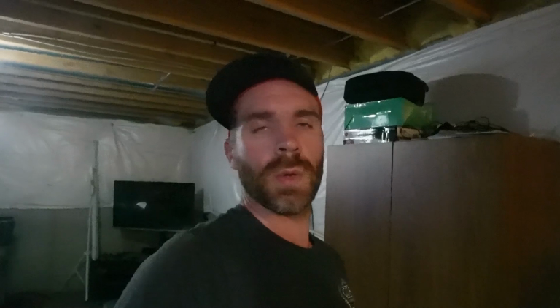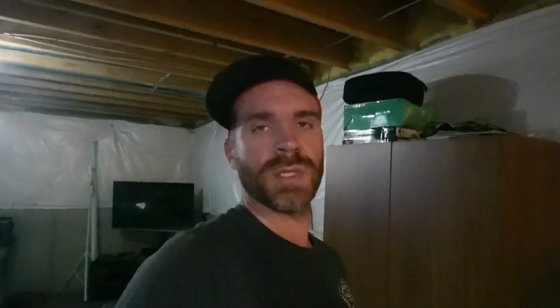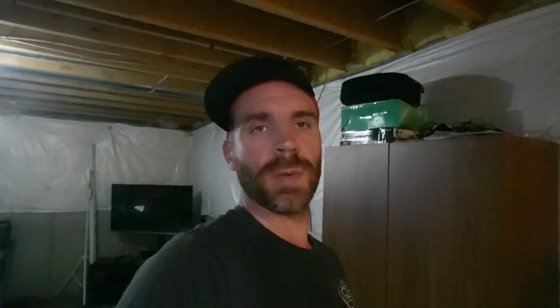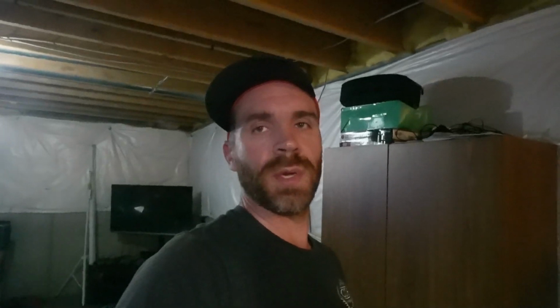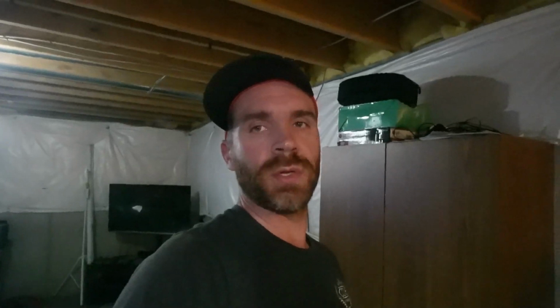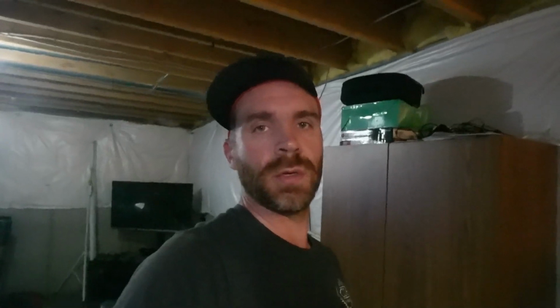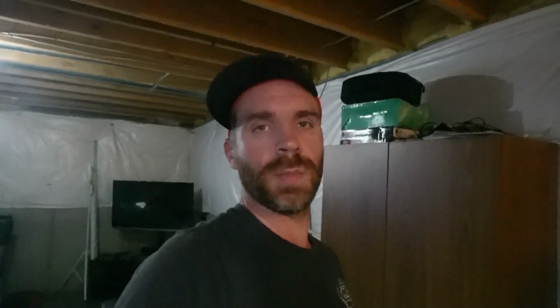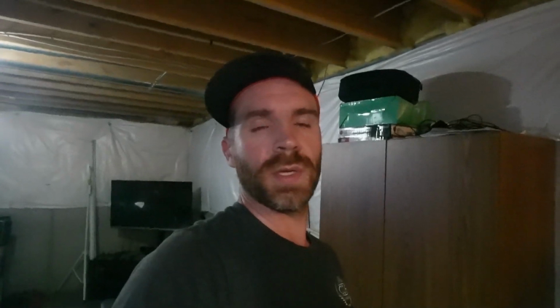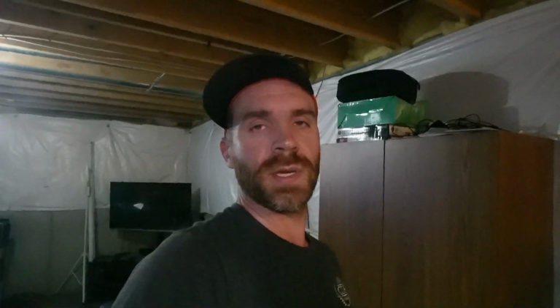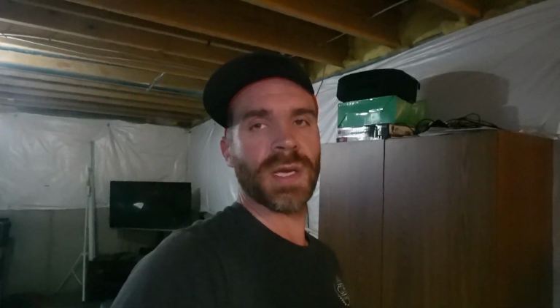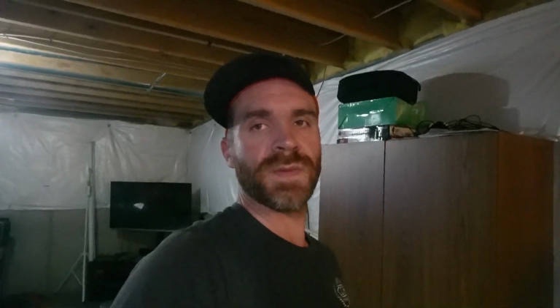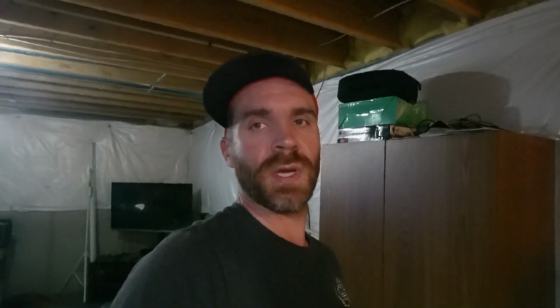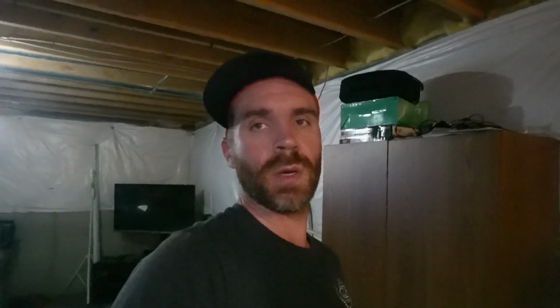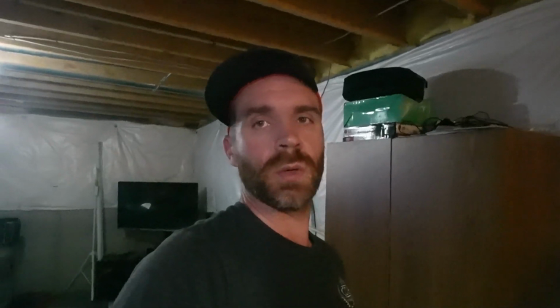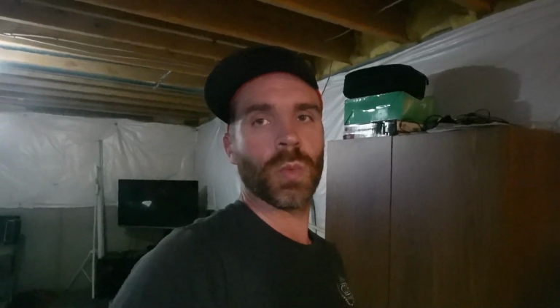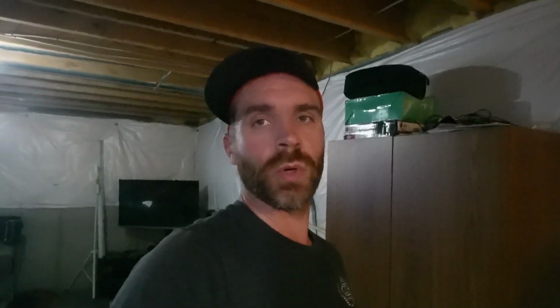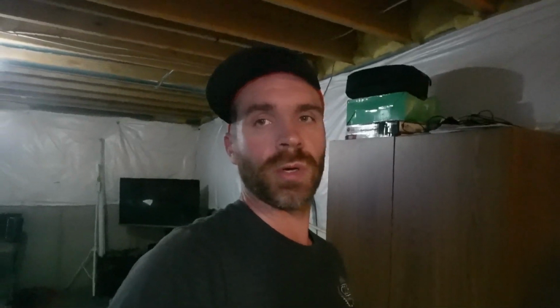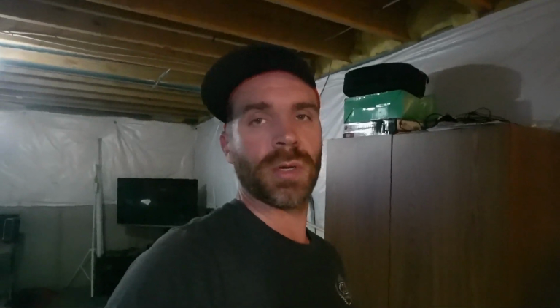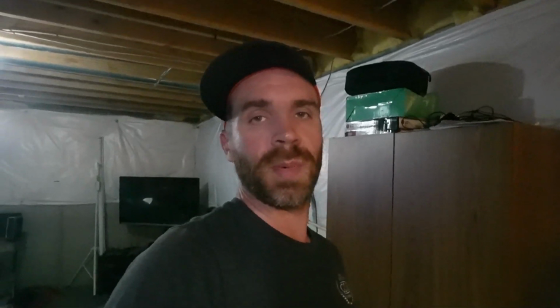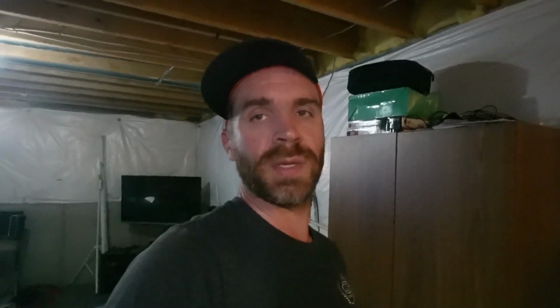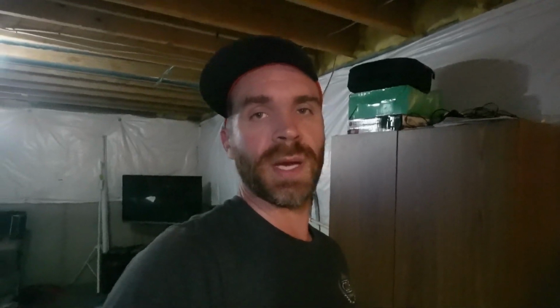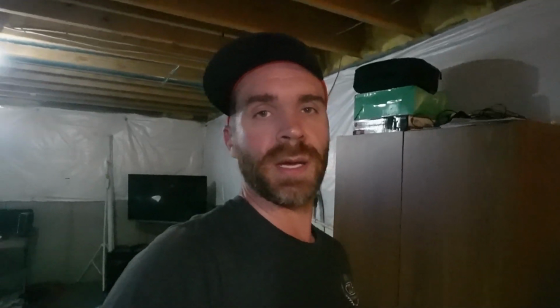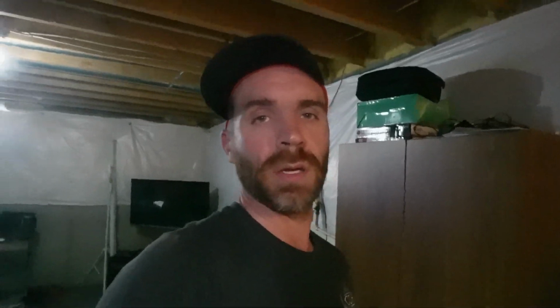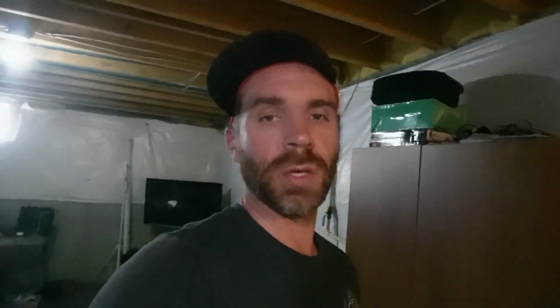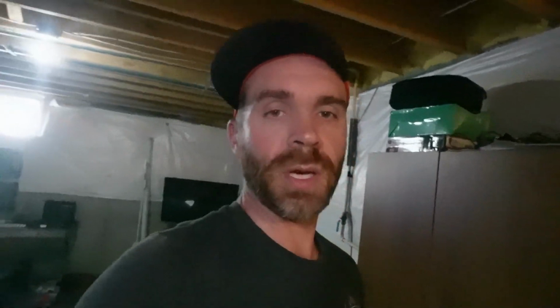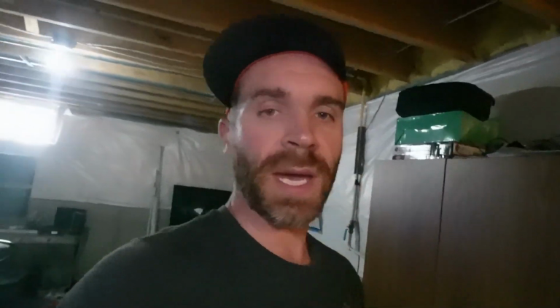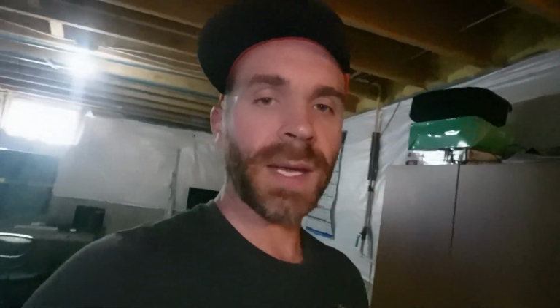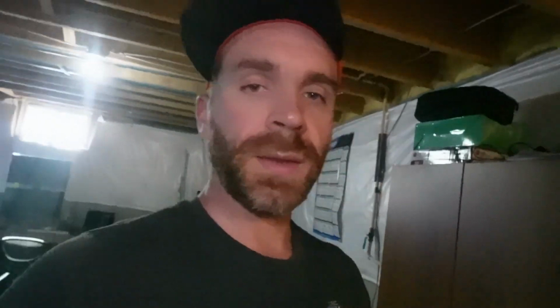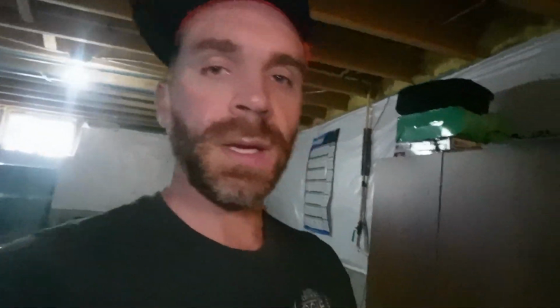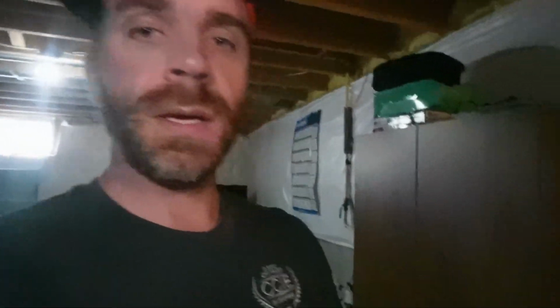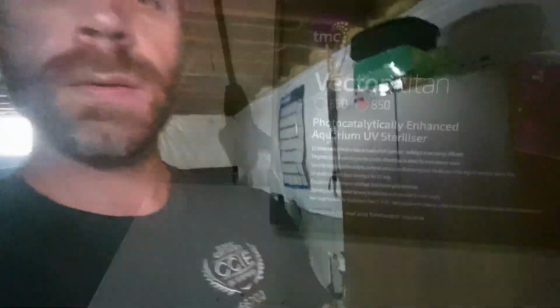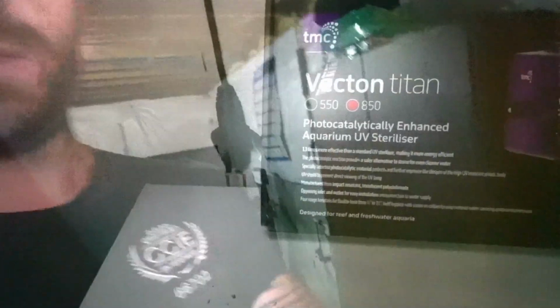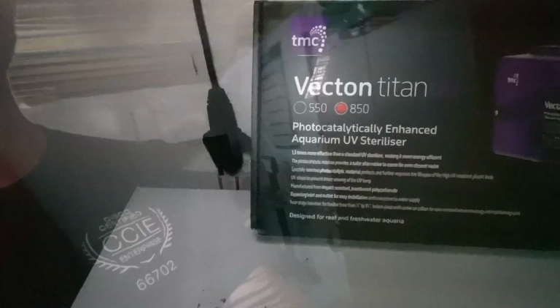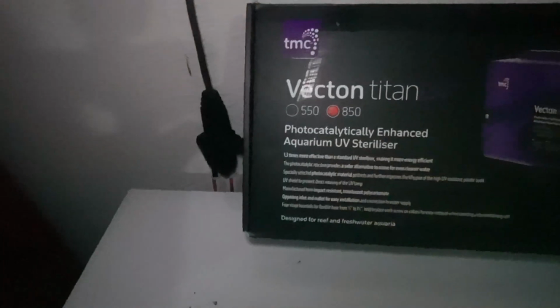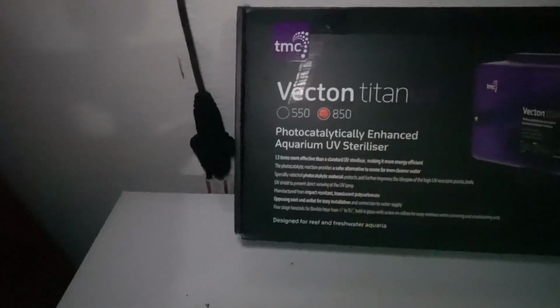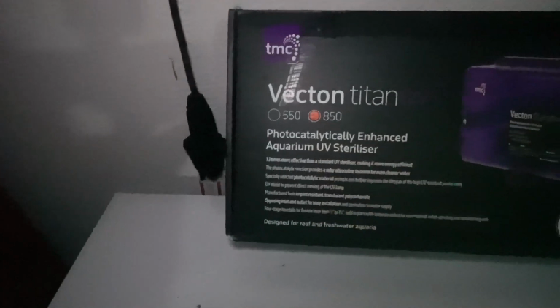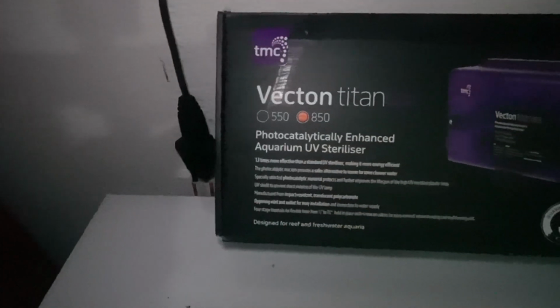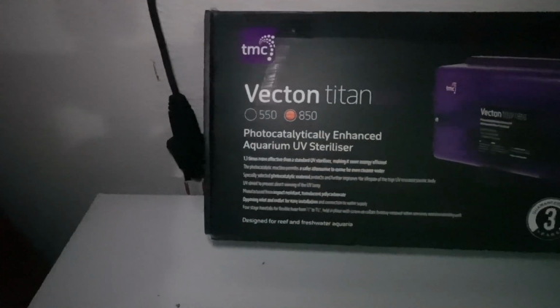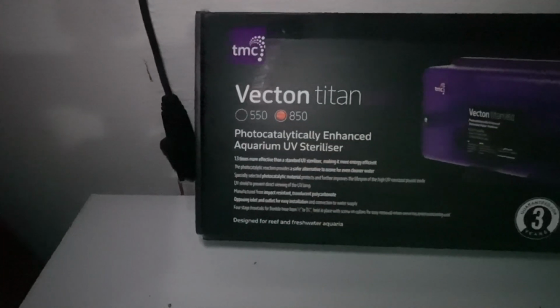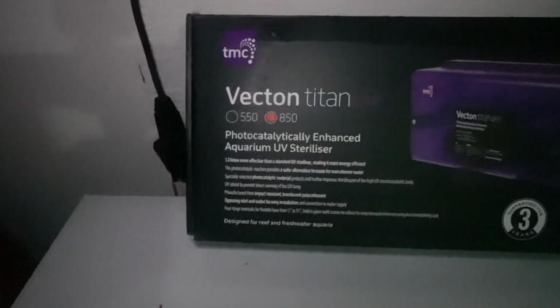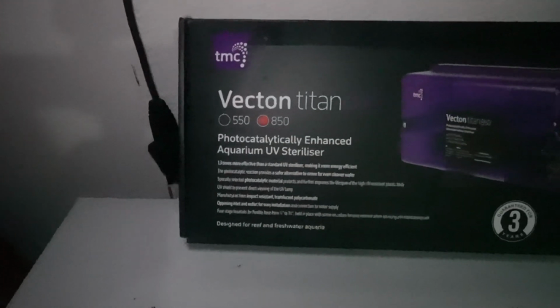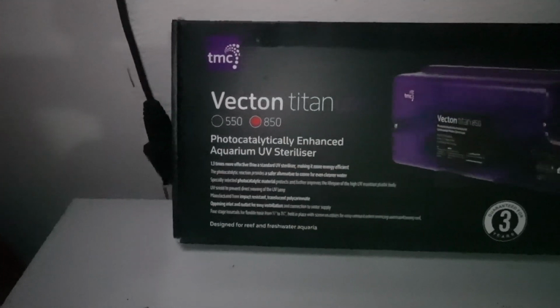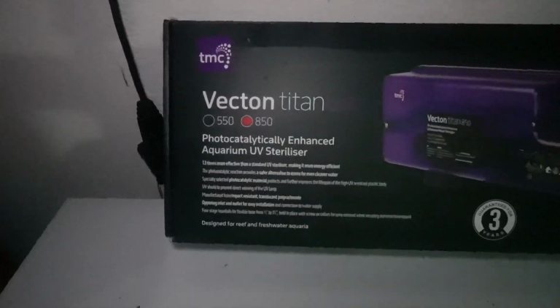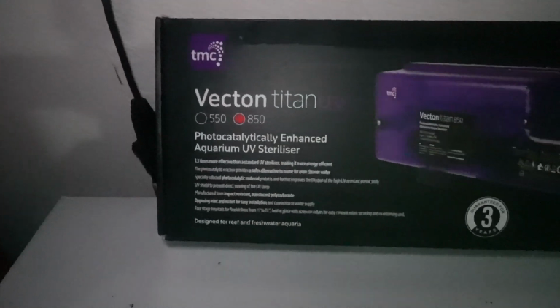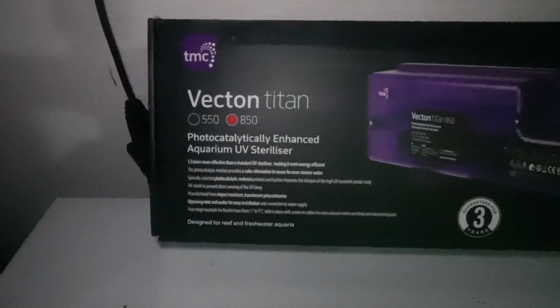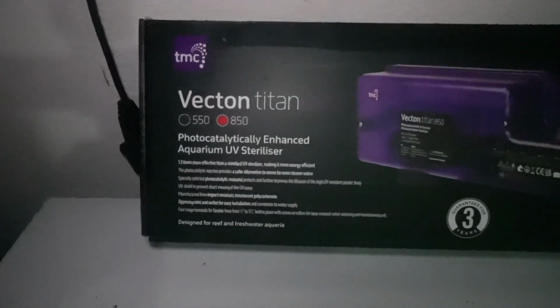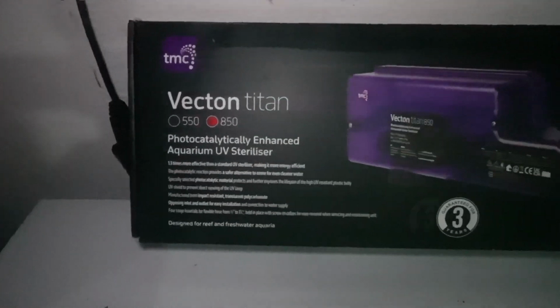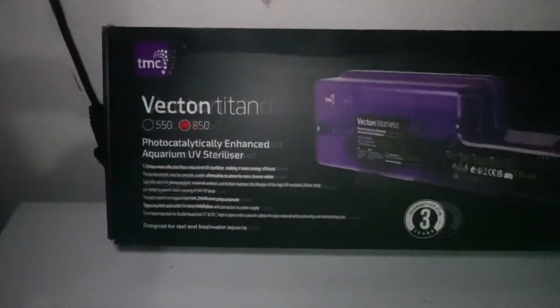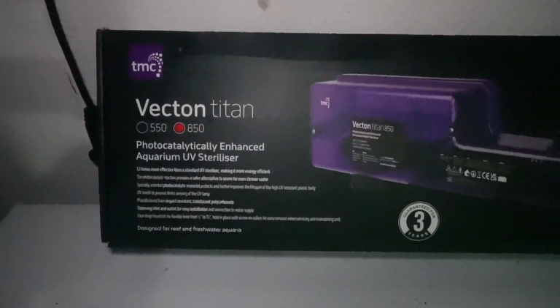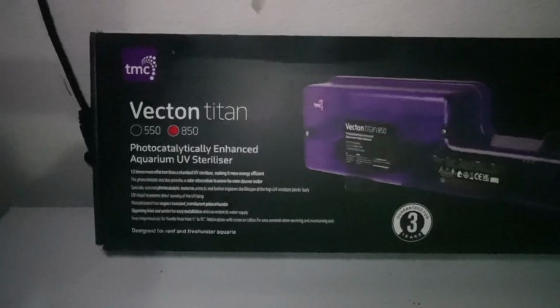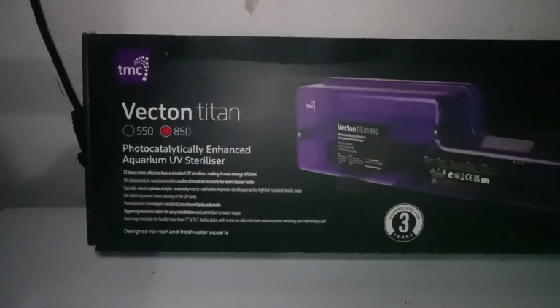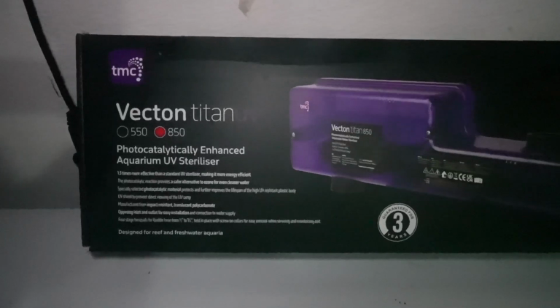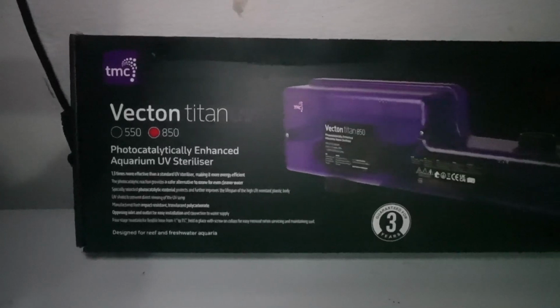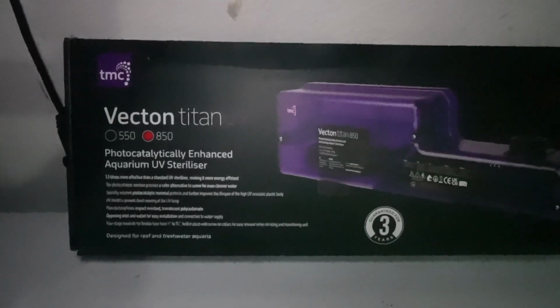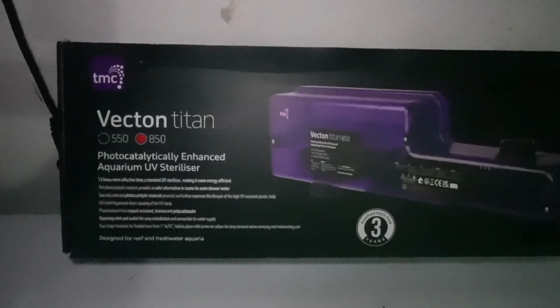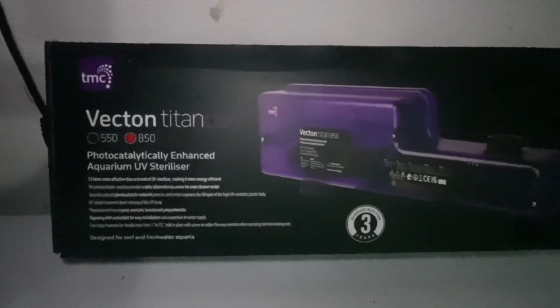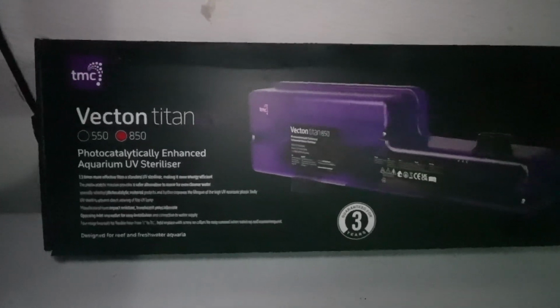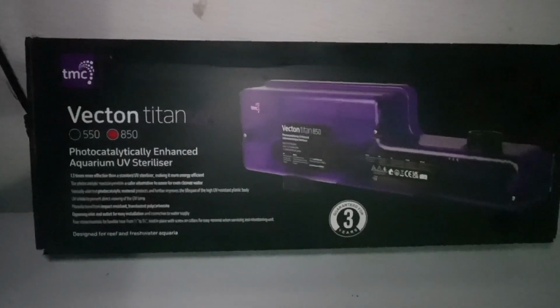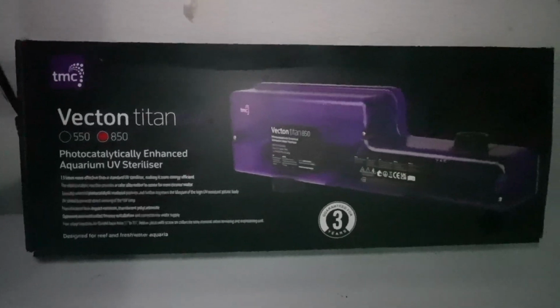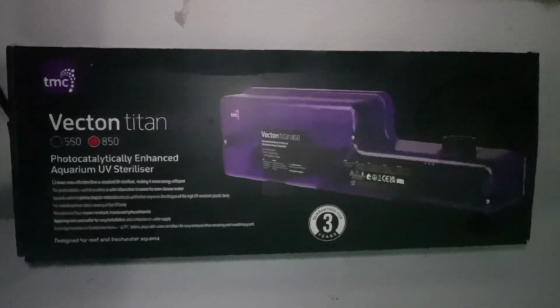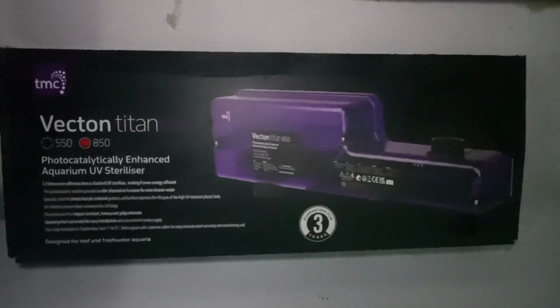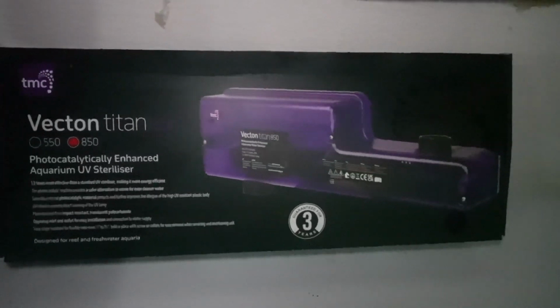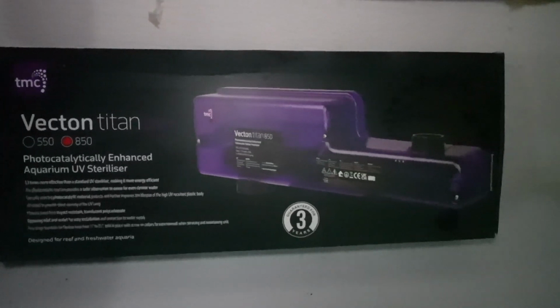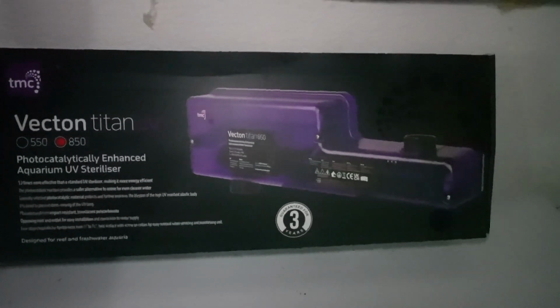What's up YouTube? In today's video we're going to be taking a look at the TMC Vecton Titan UV Sterilizer.